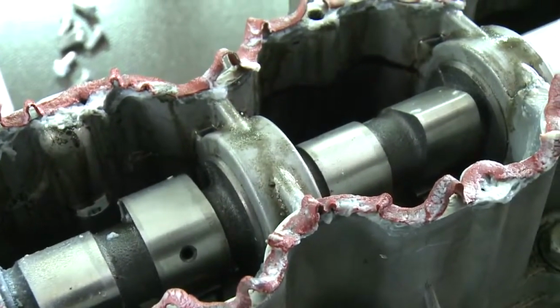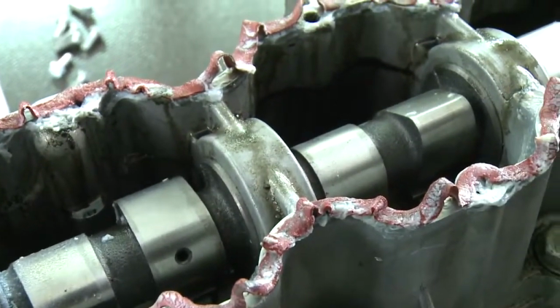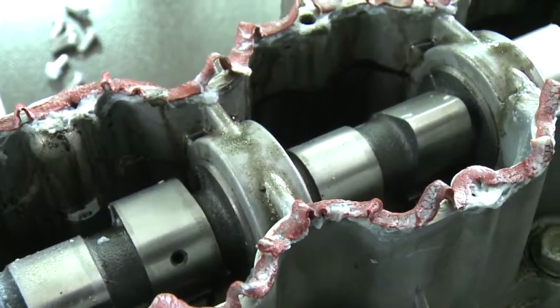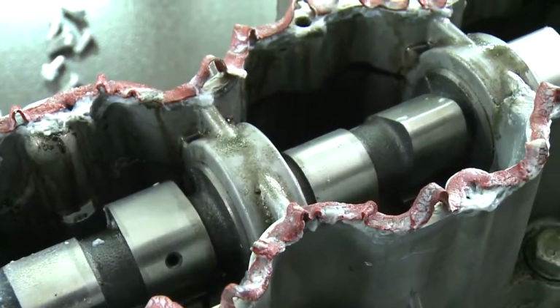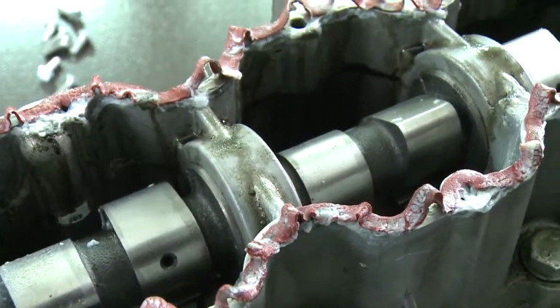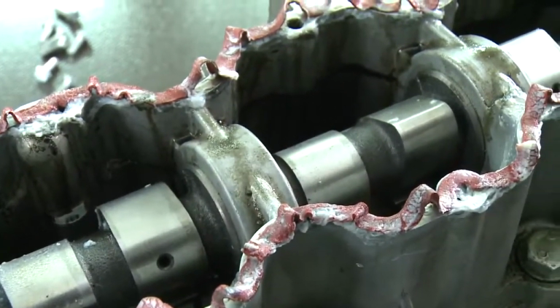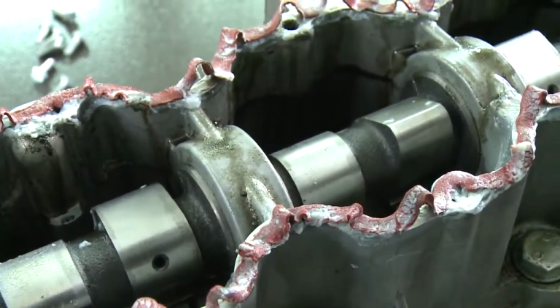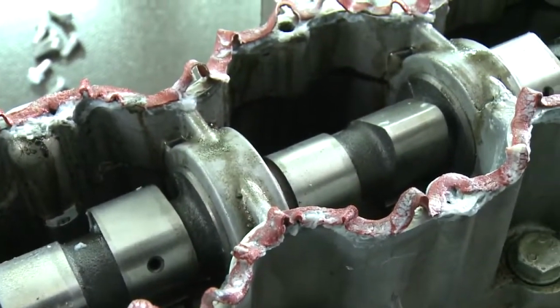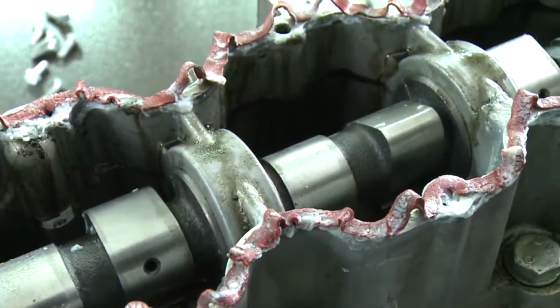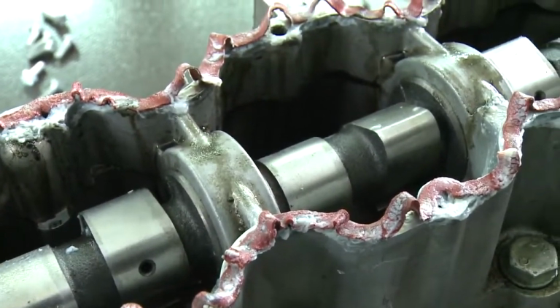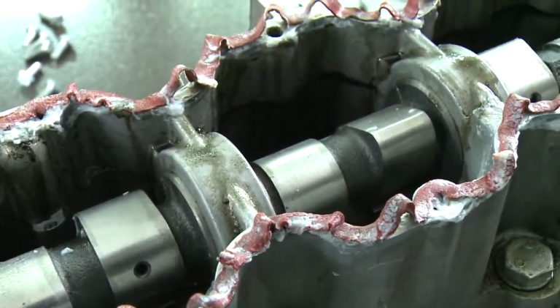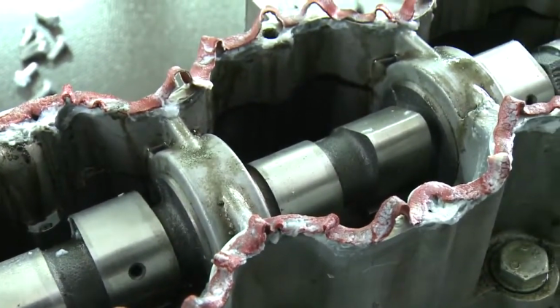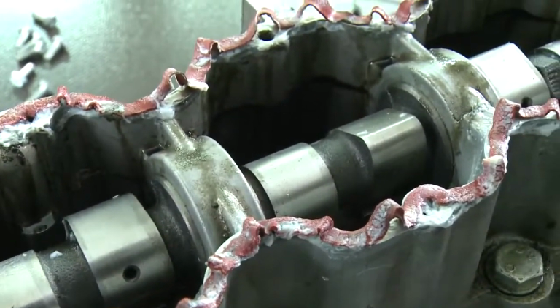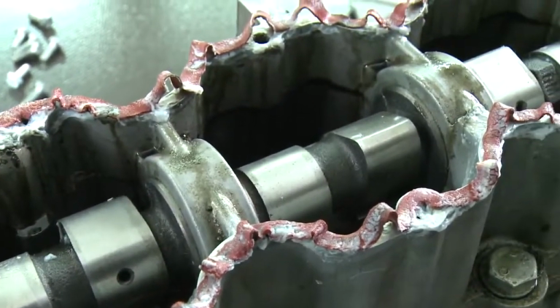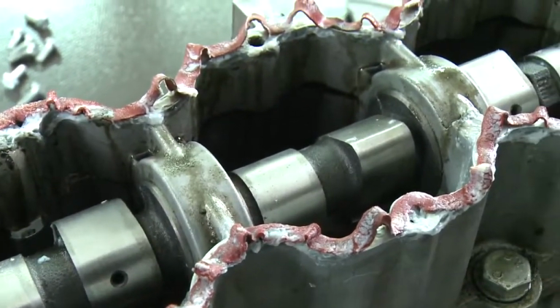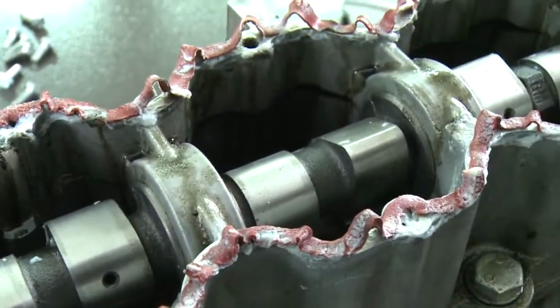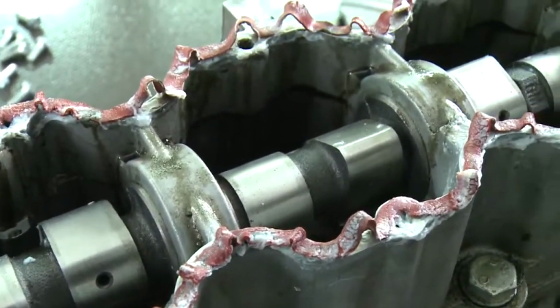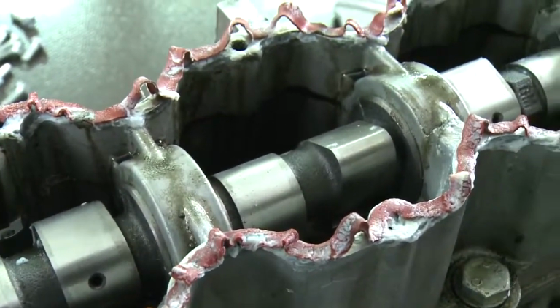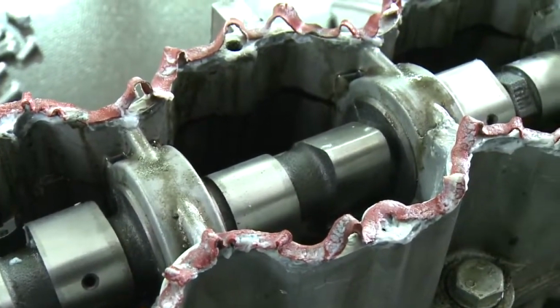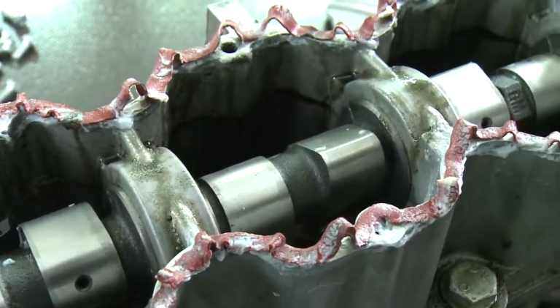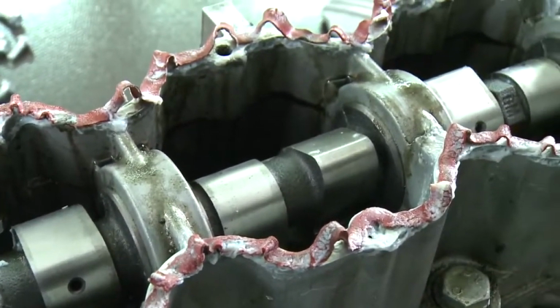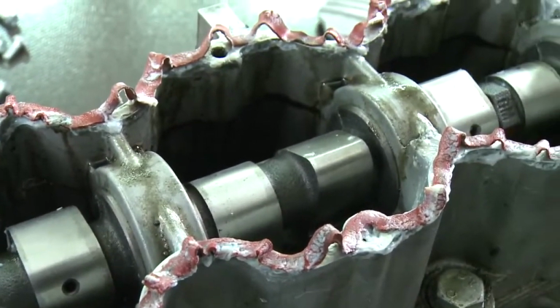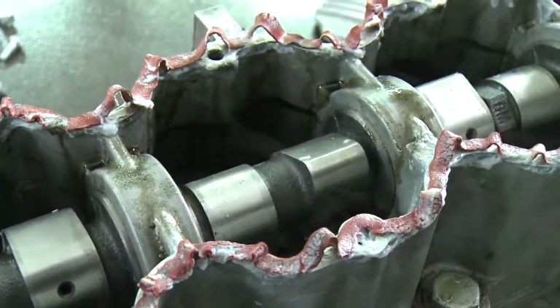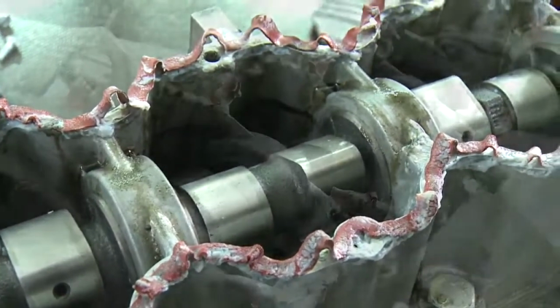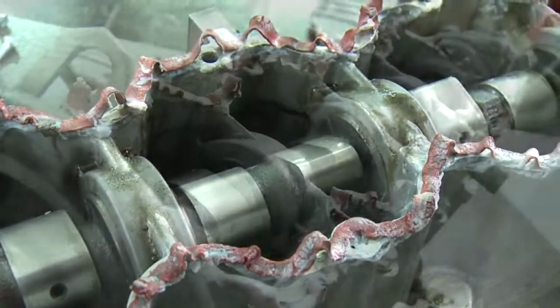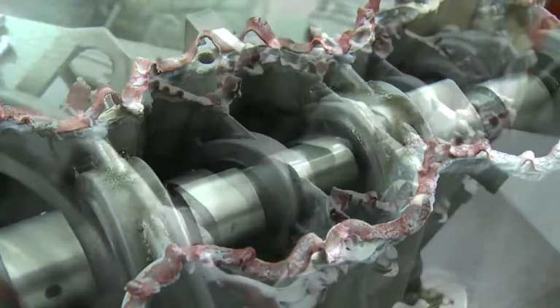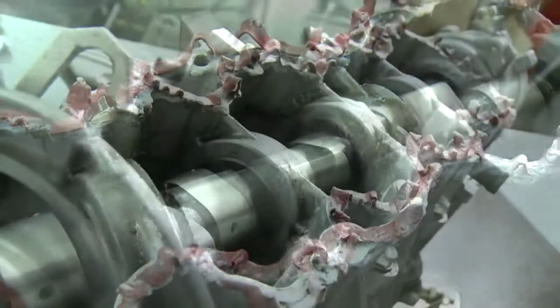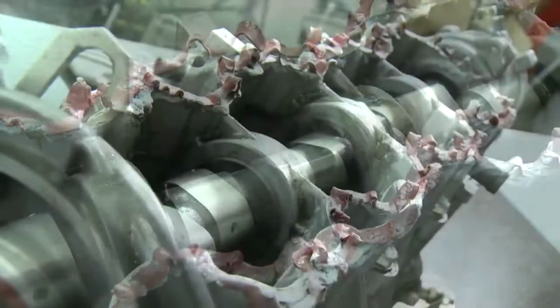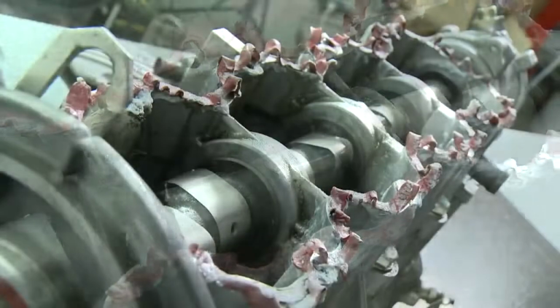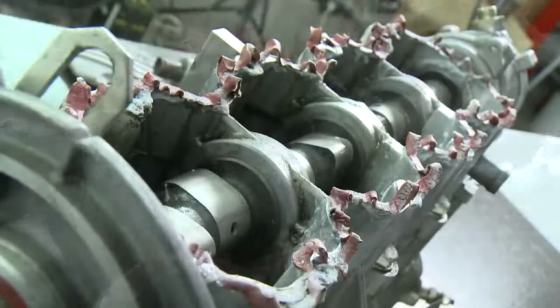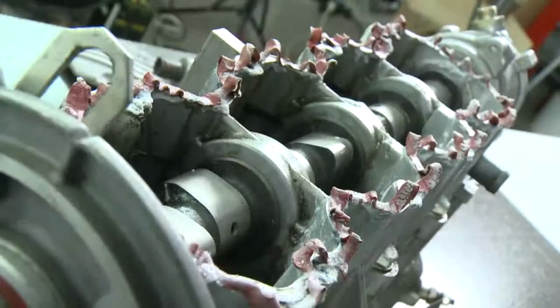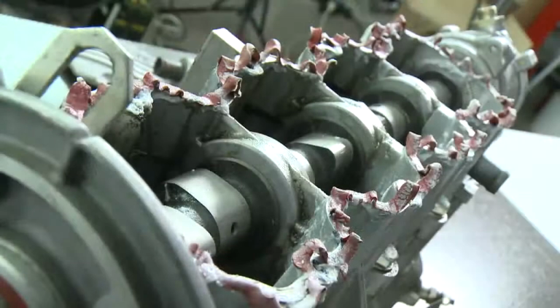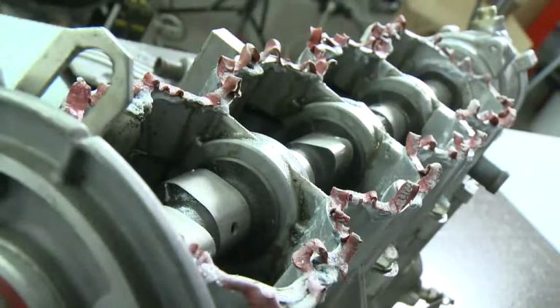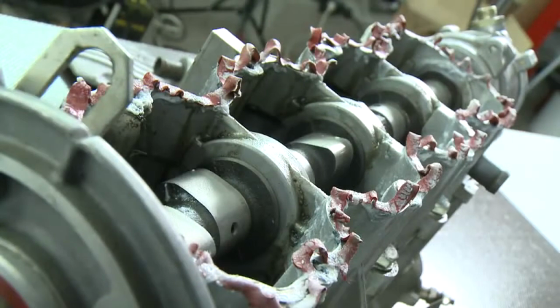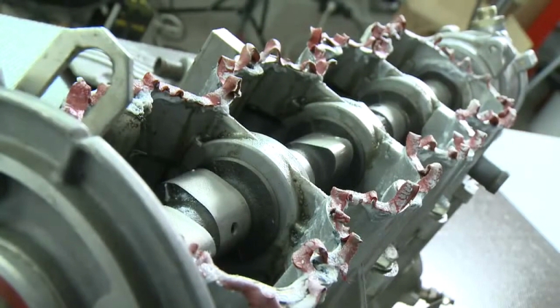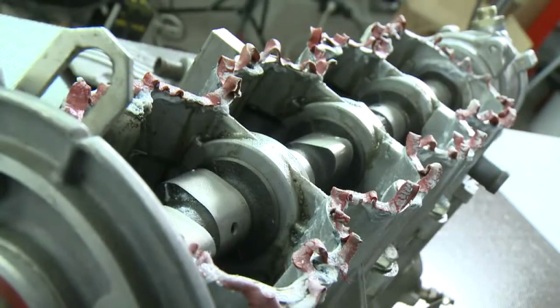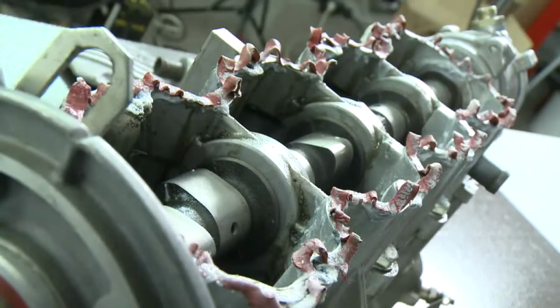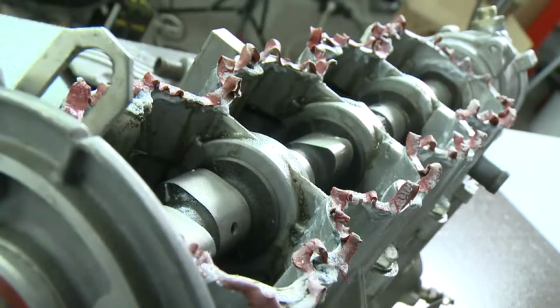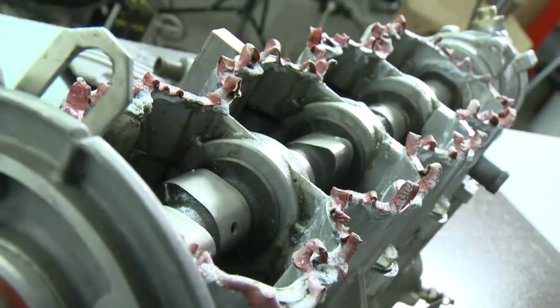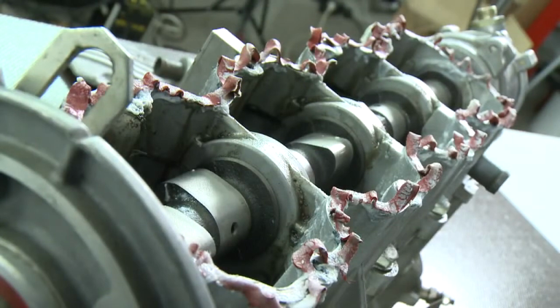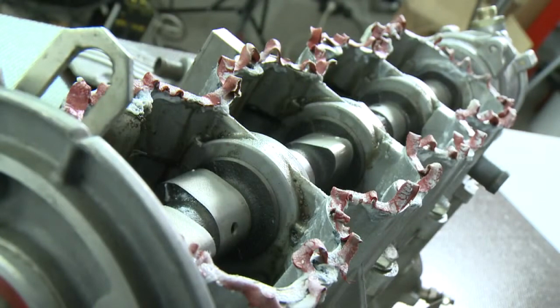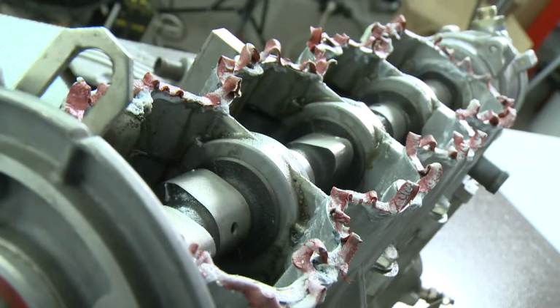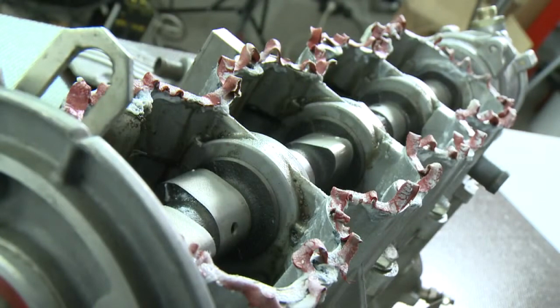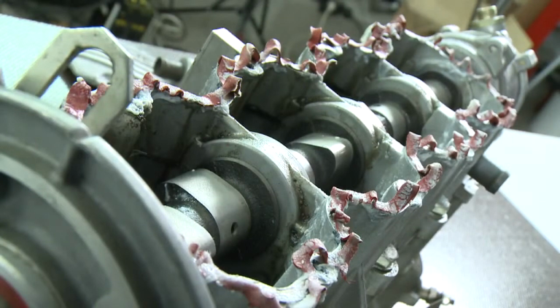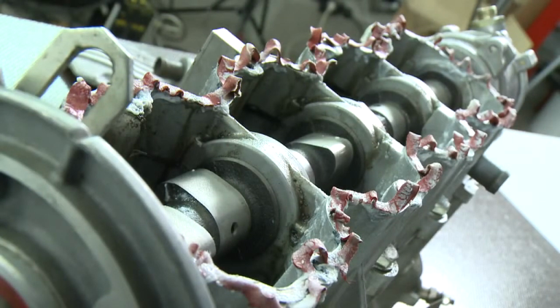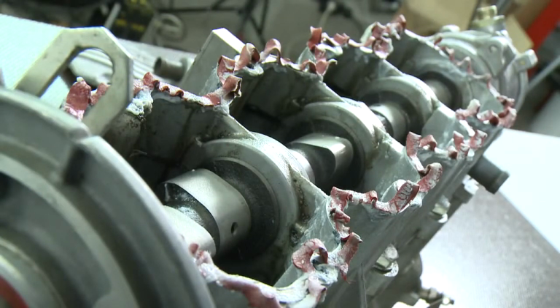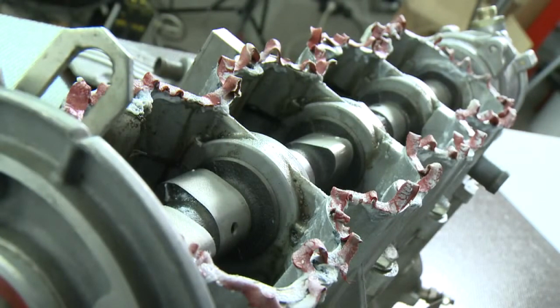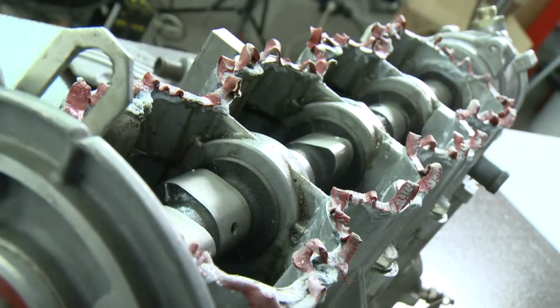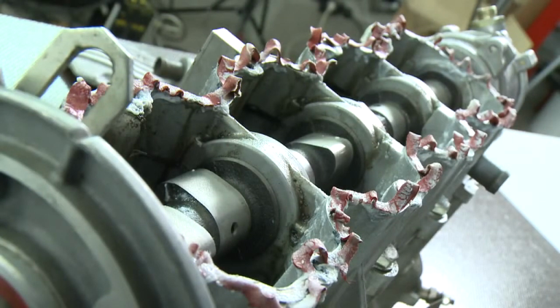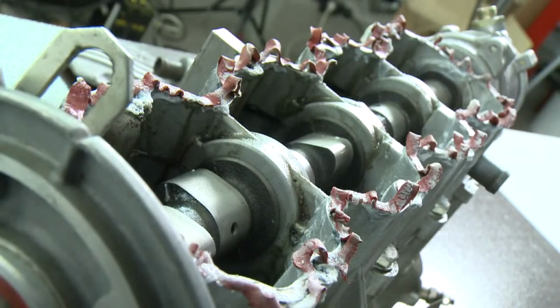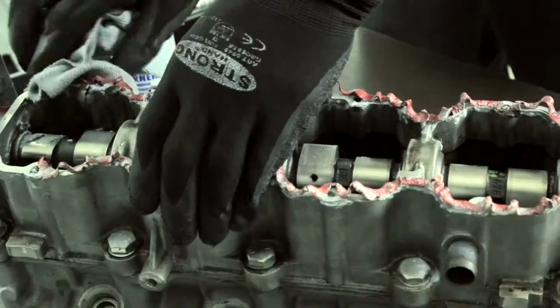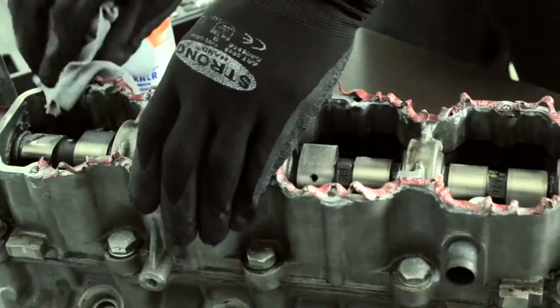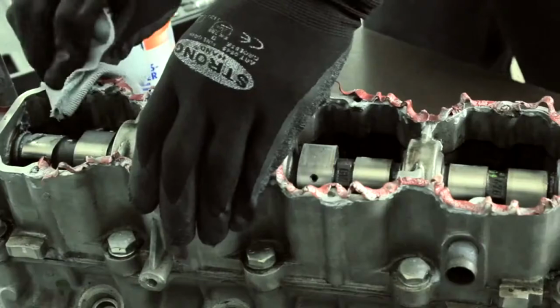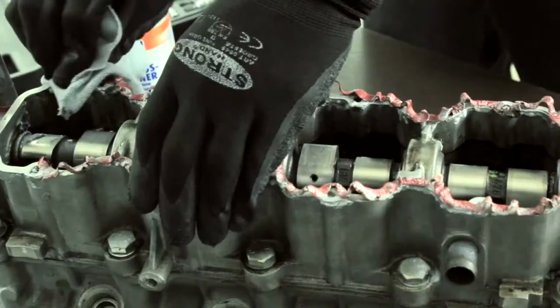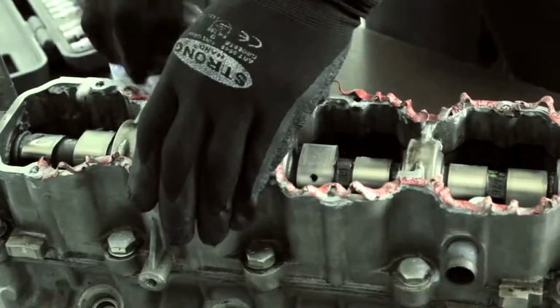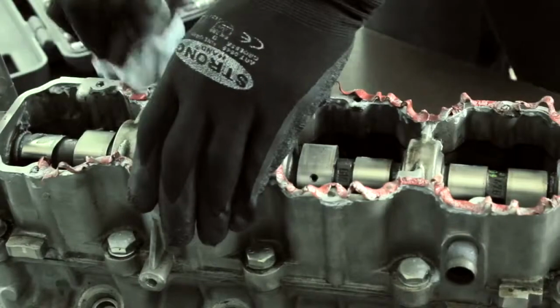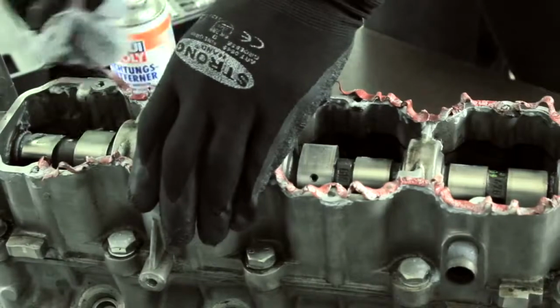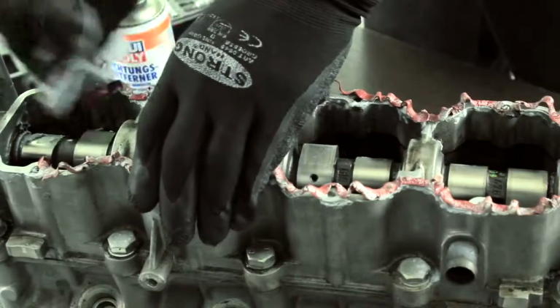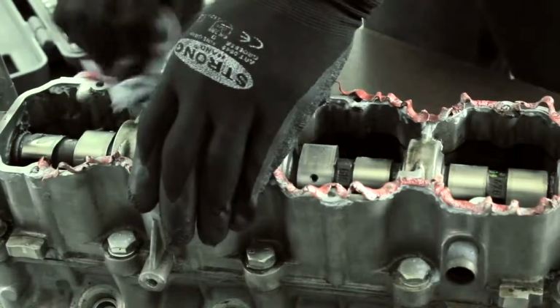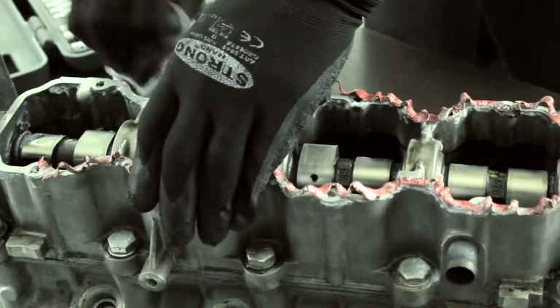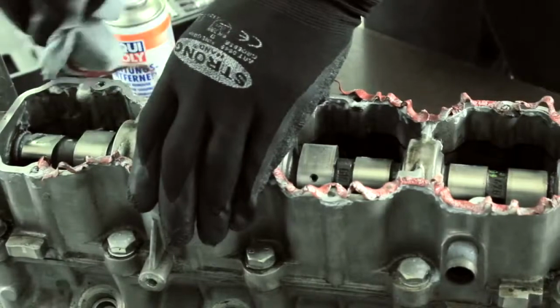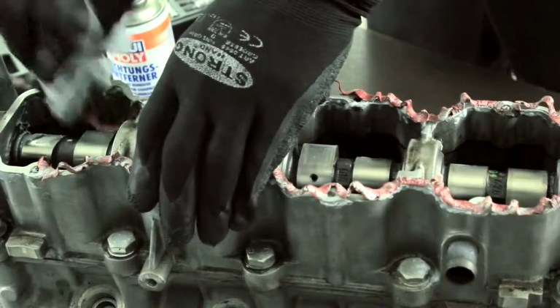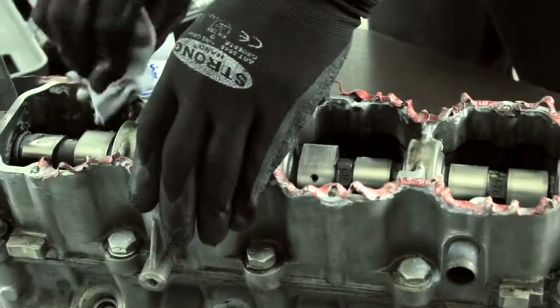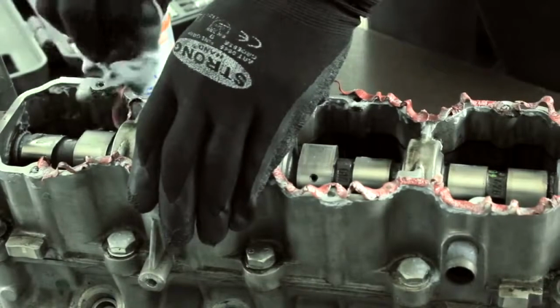Even in the case of the cylinder head shown here, the sealant residue can be easily removed in full after the application time.